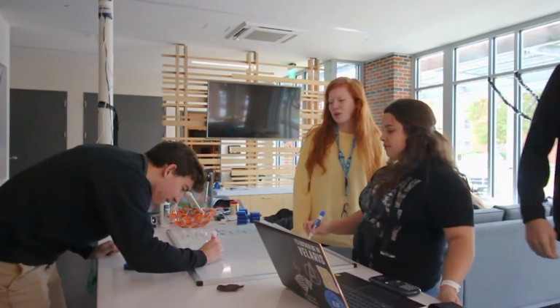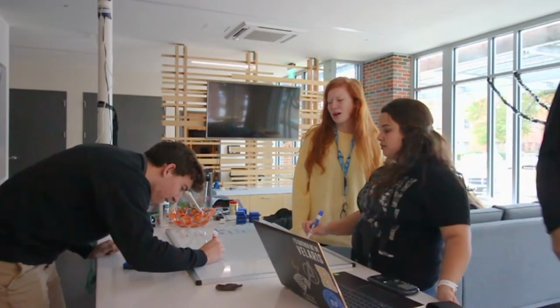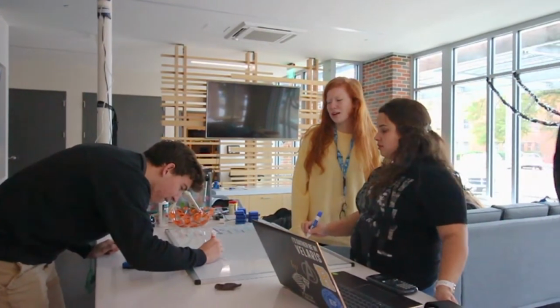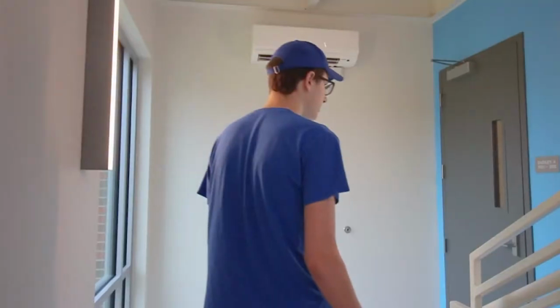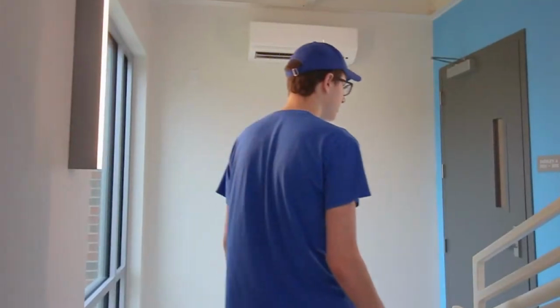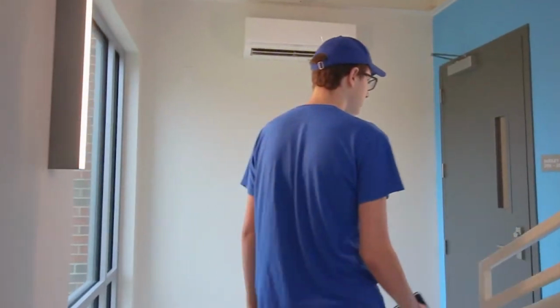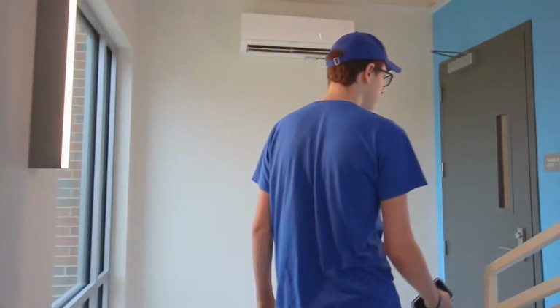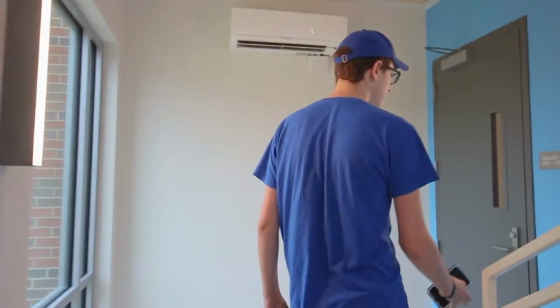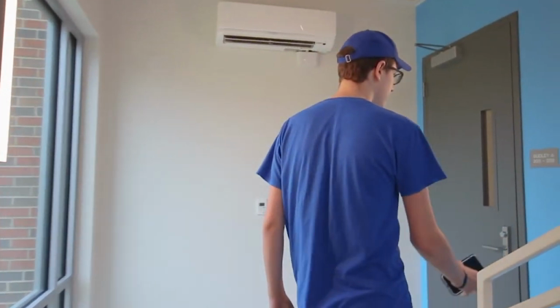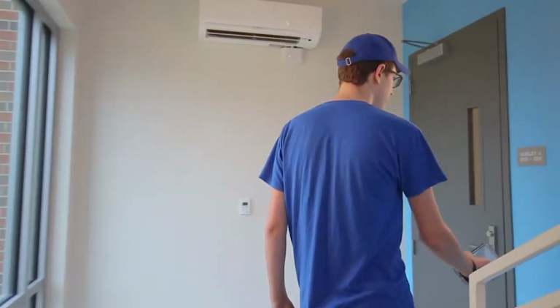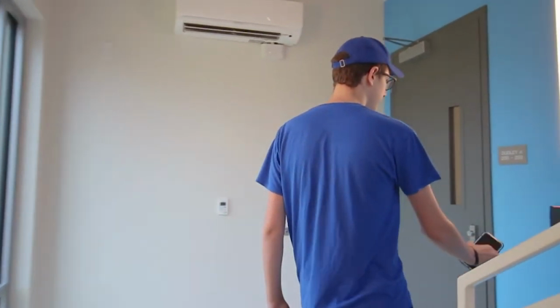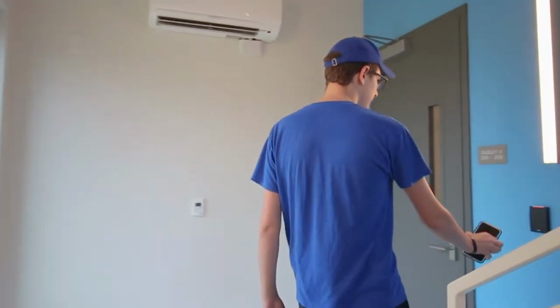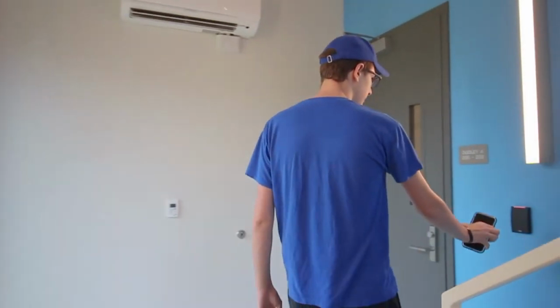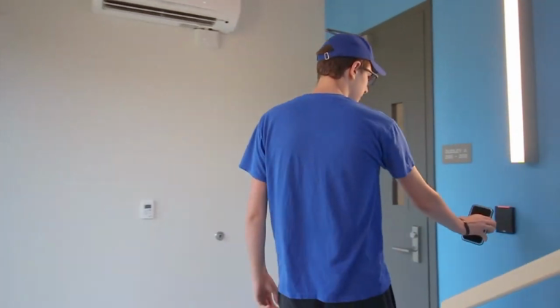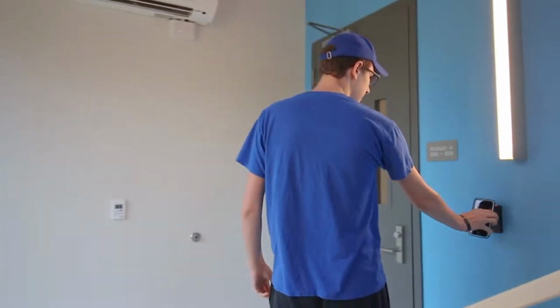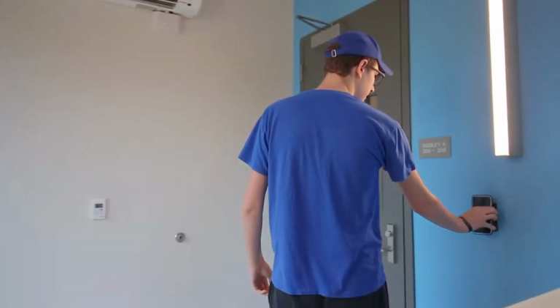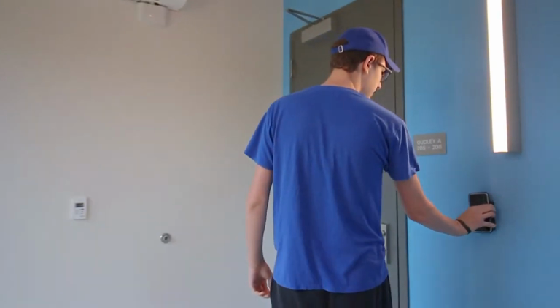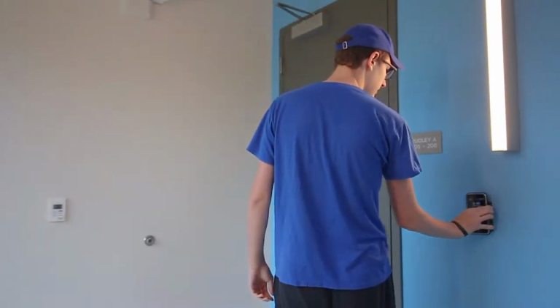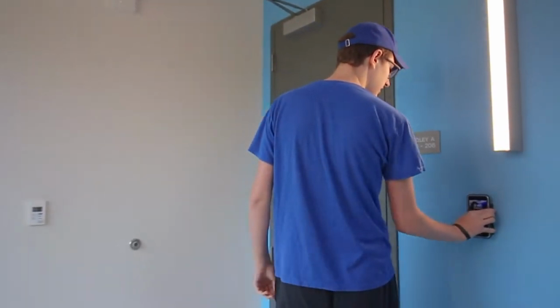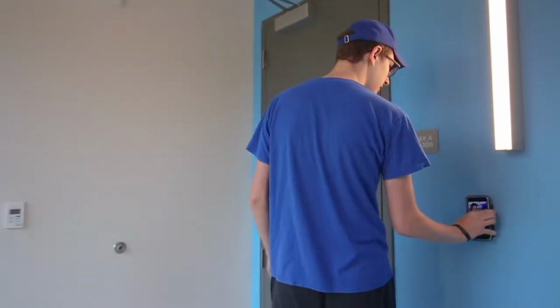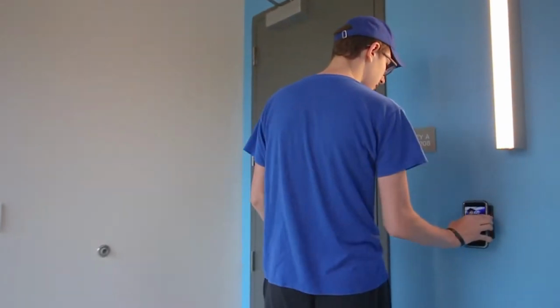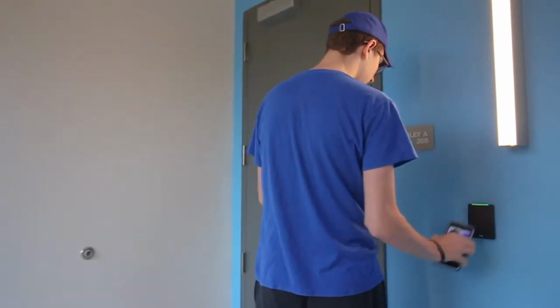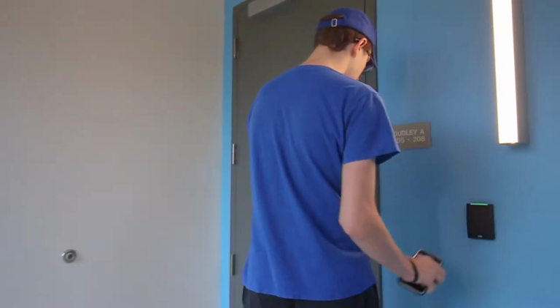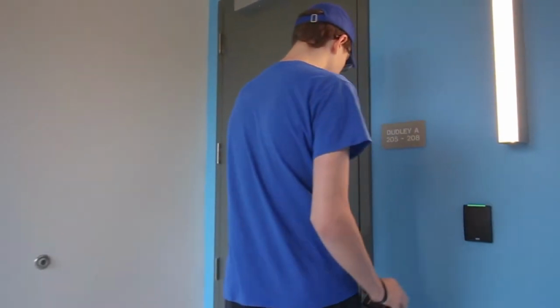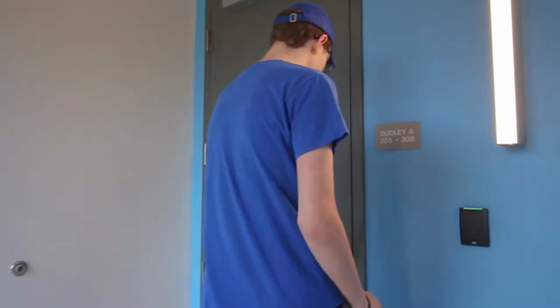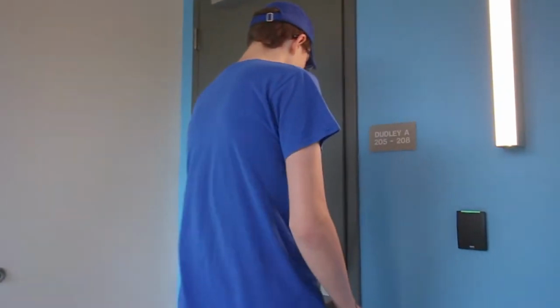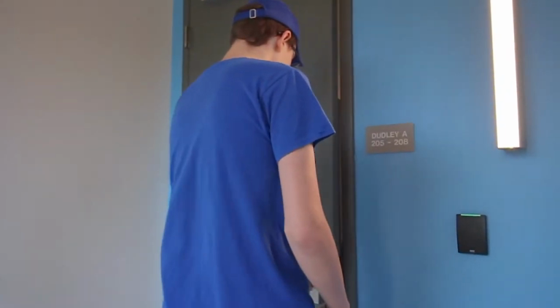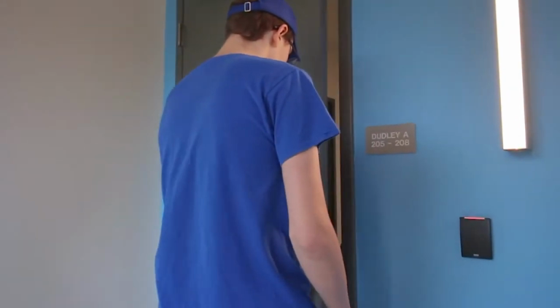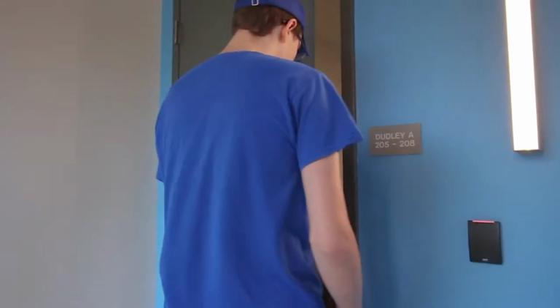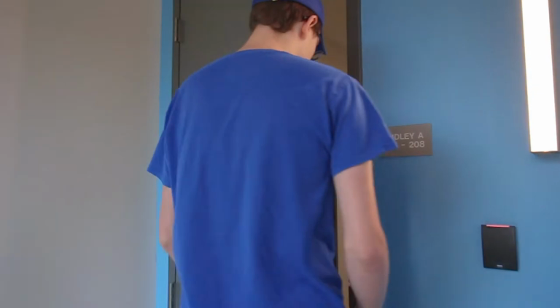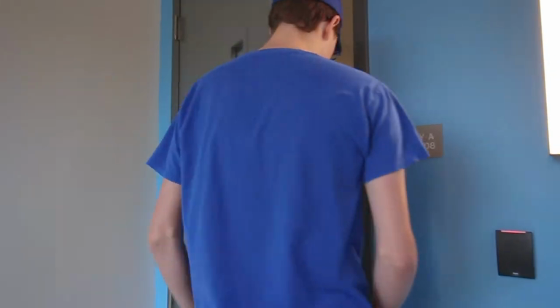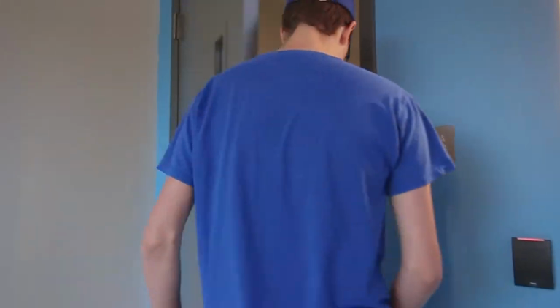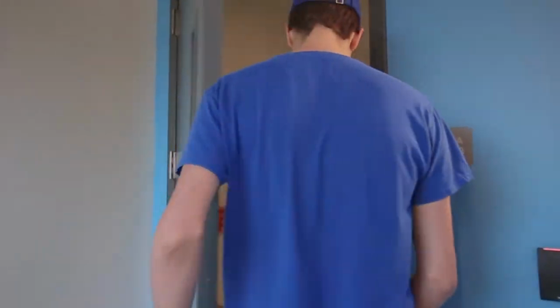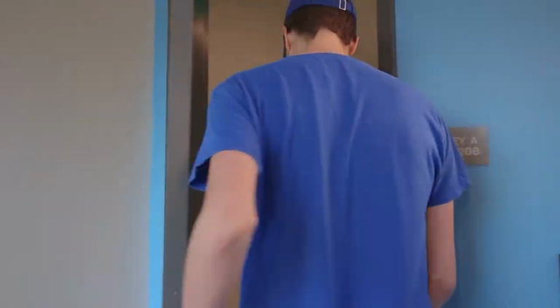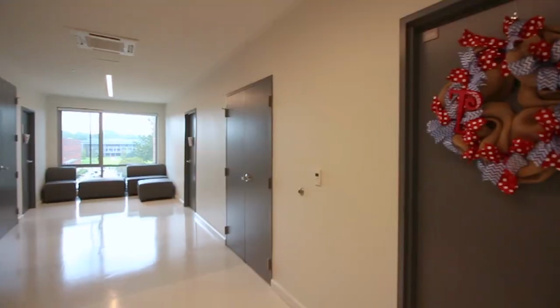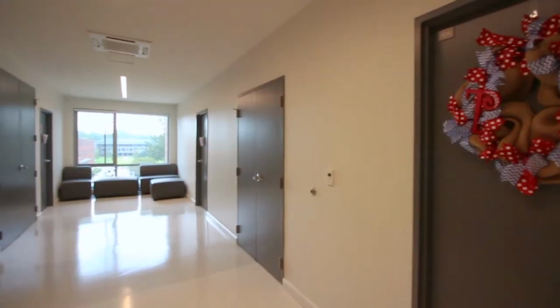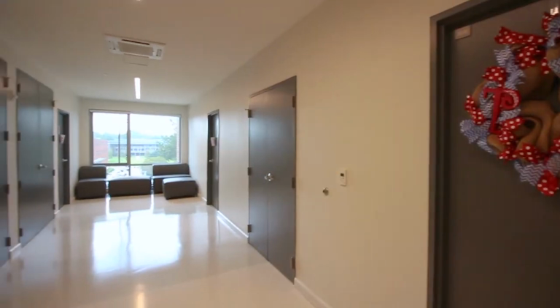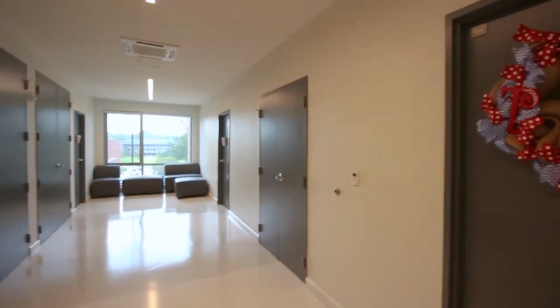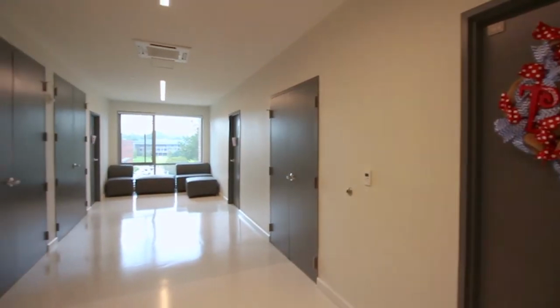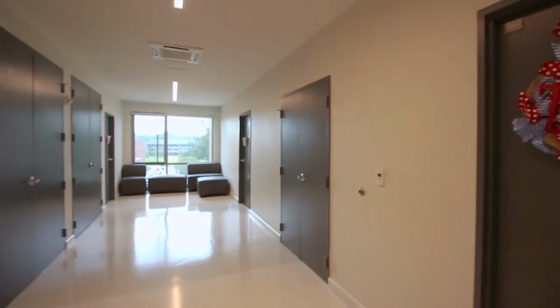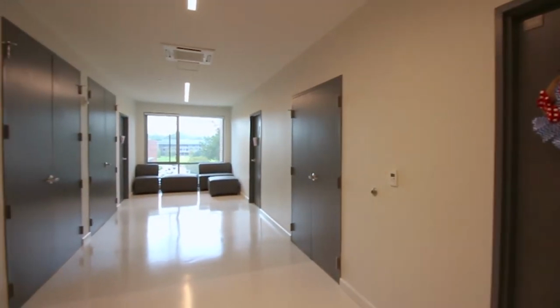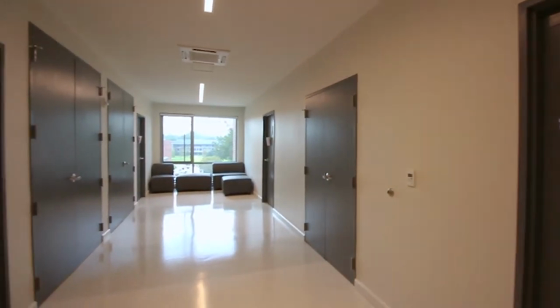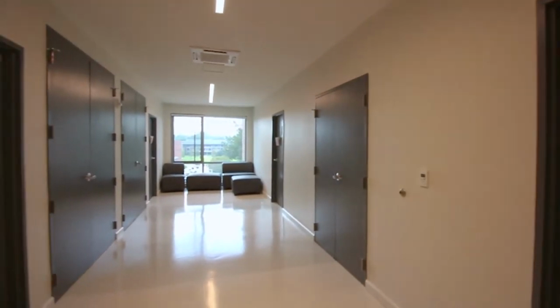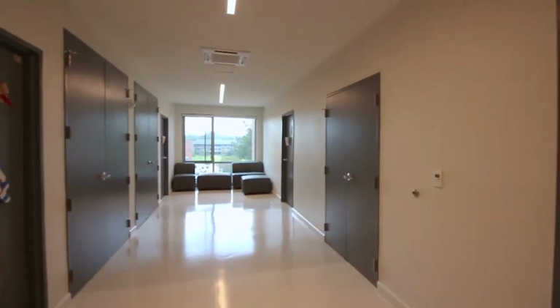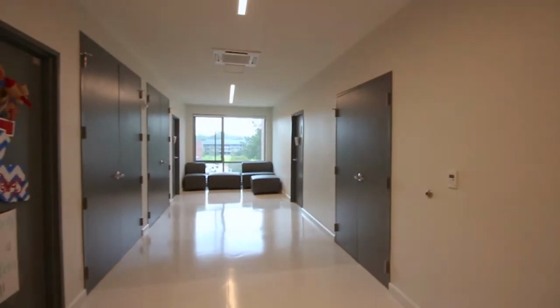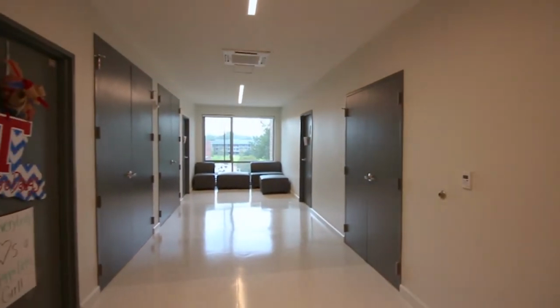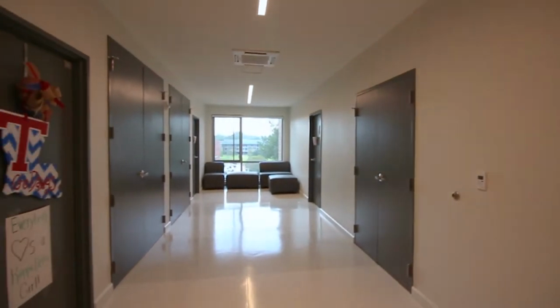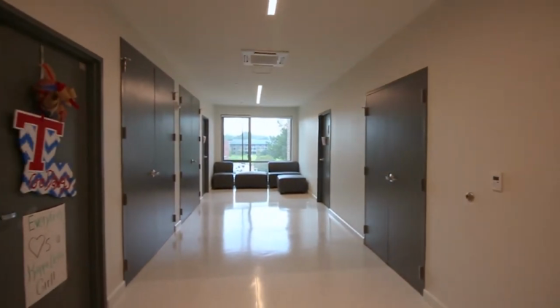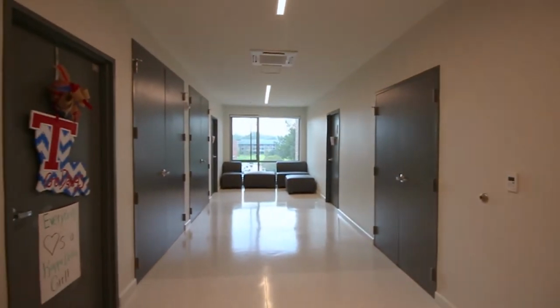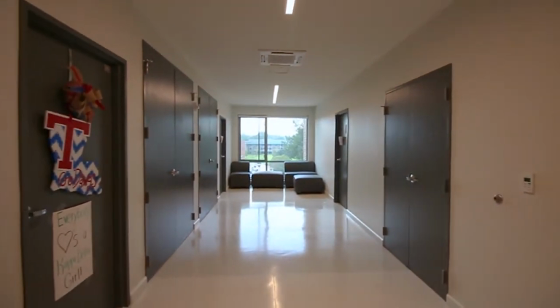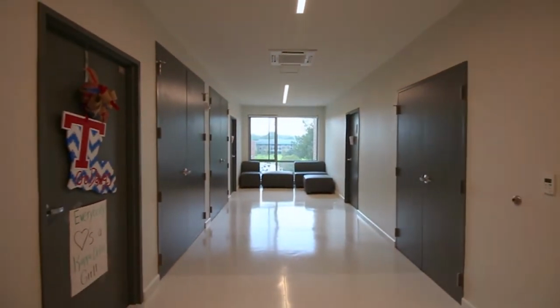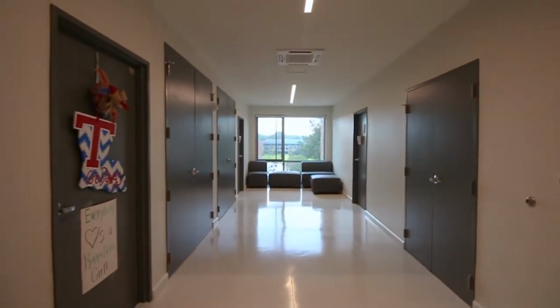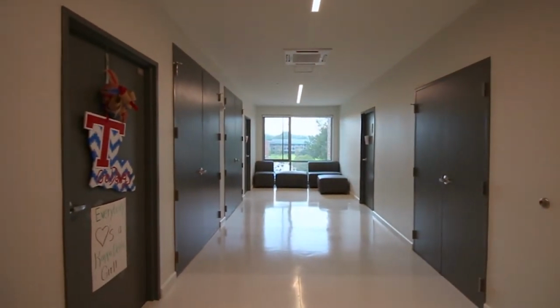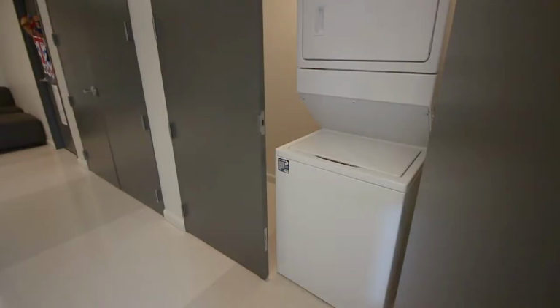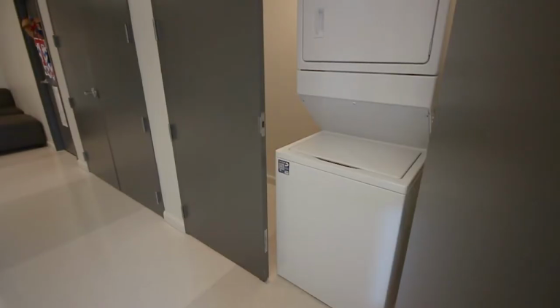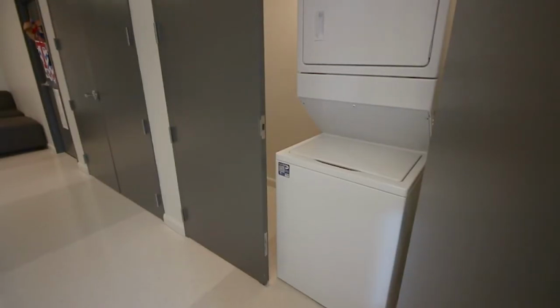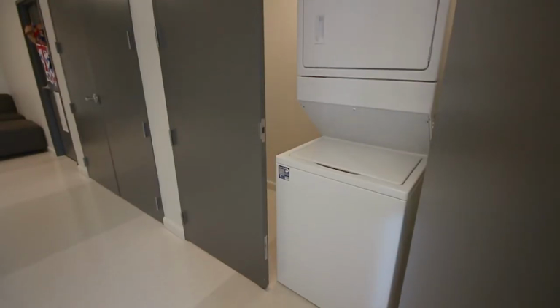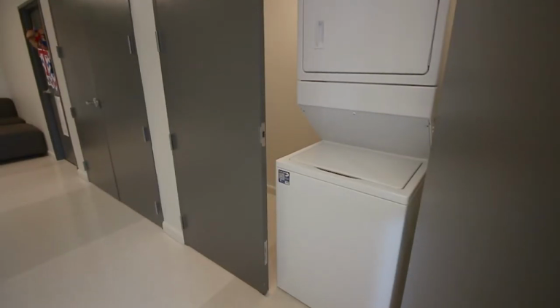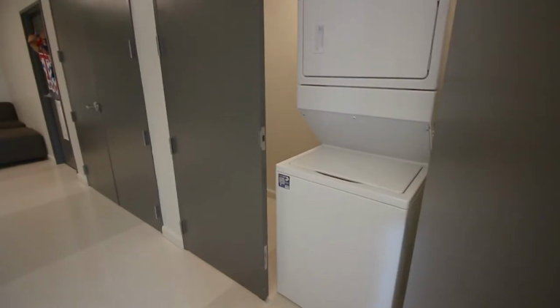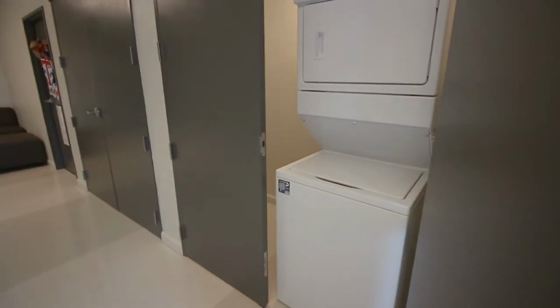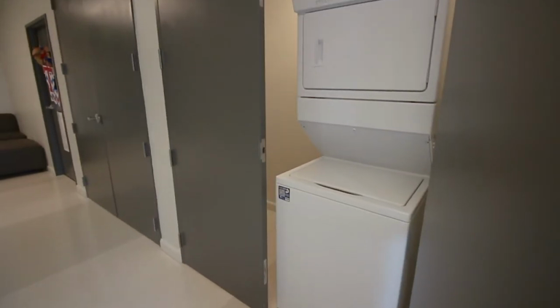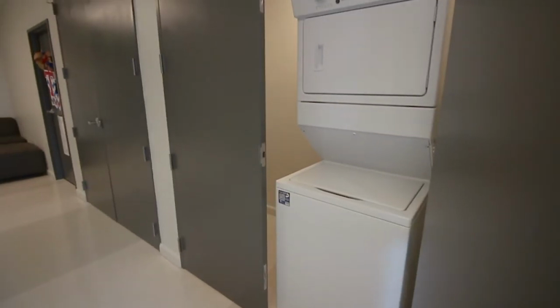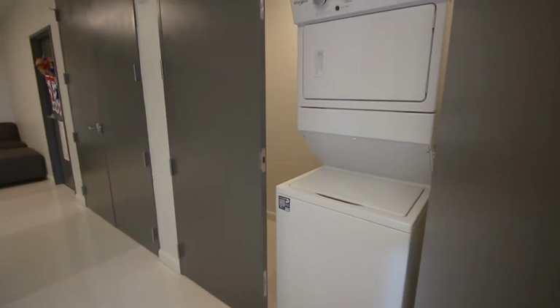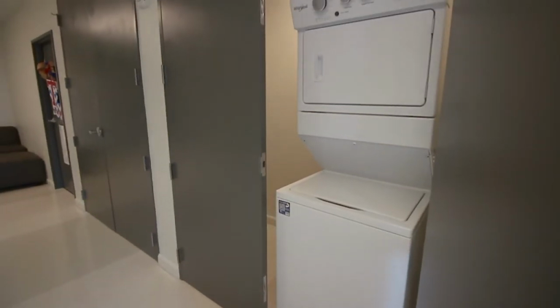The second and third floors are gender specific in the building. The floors contain four rooms, a living space, and a washer dryer unit.